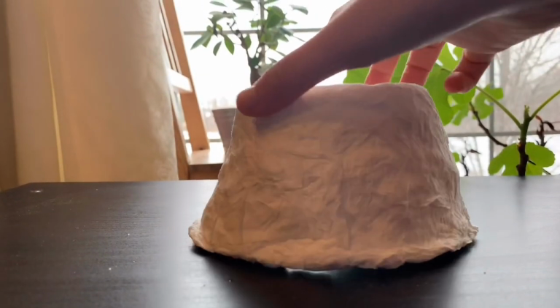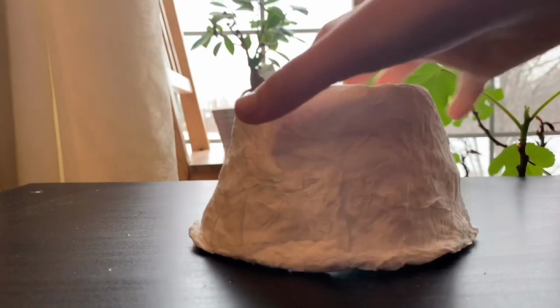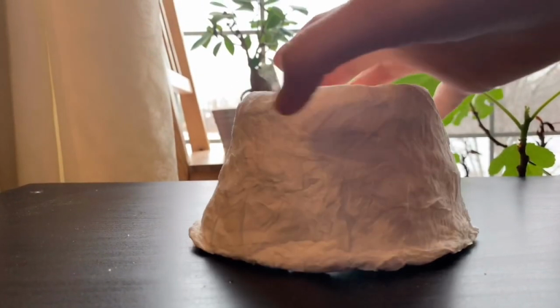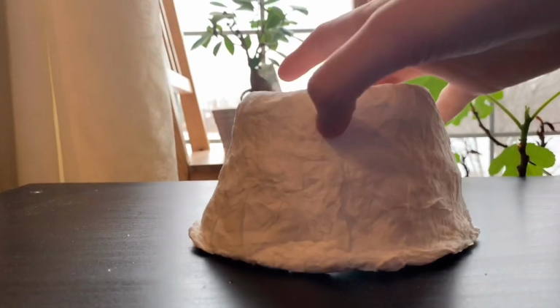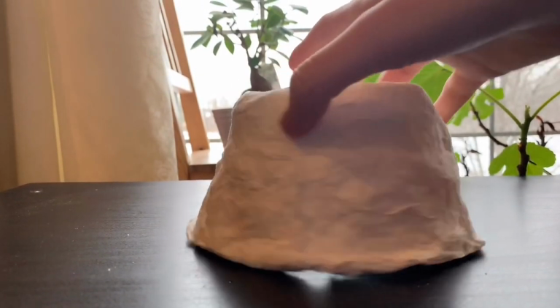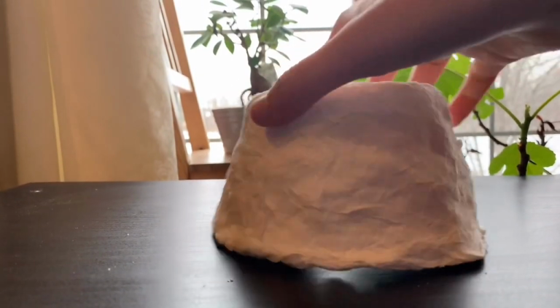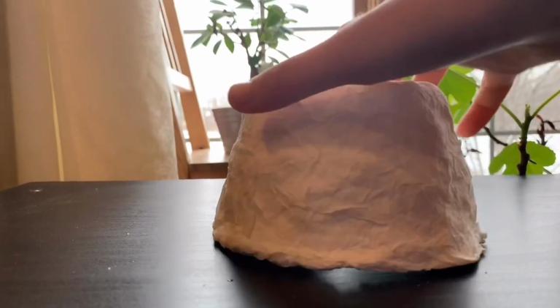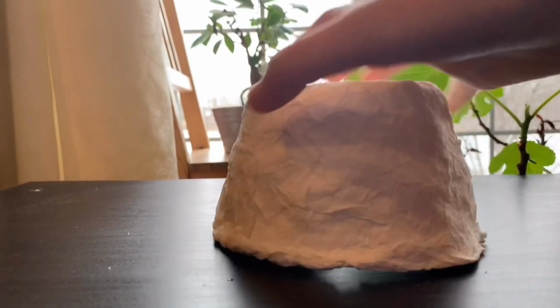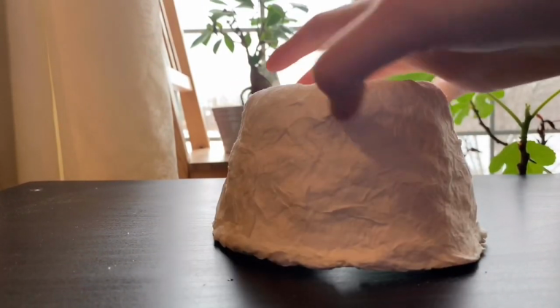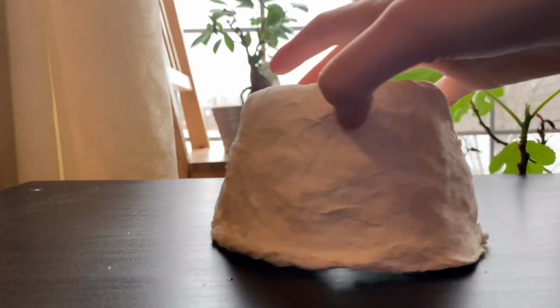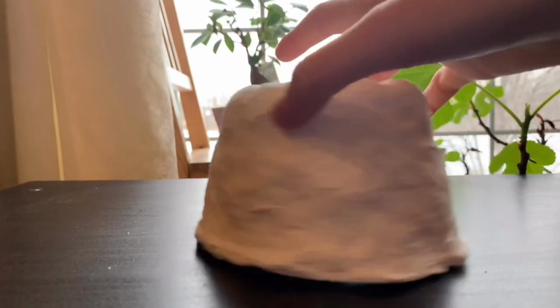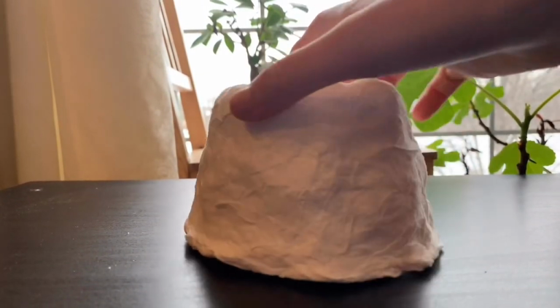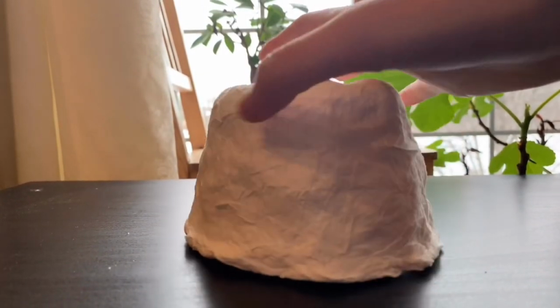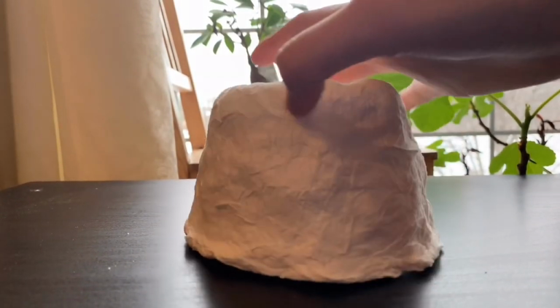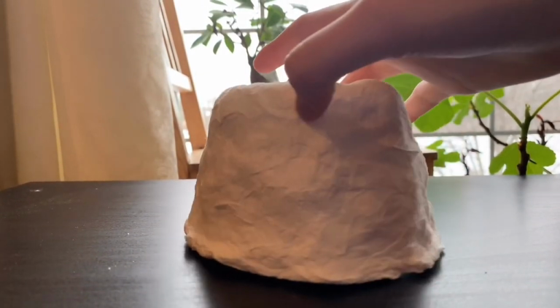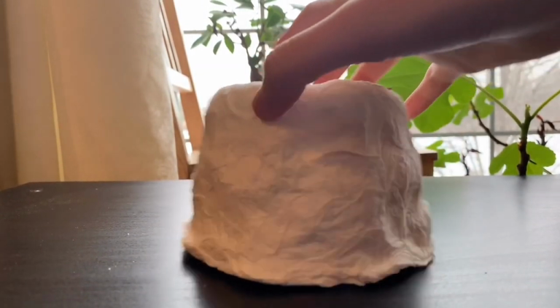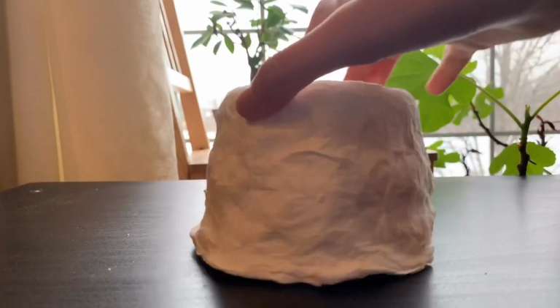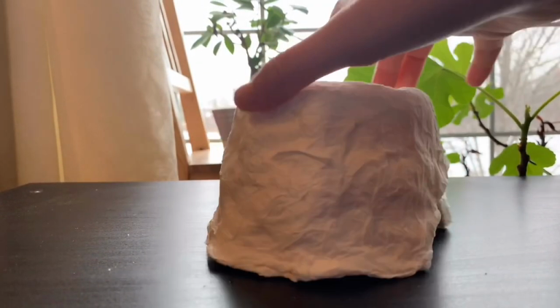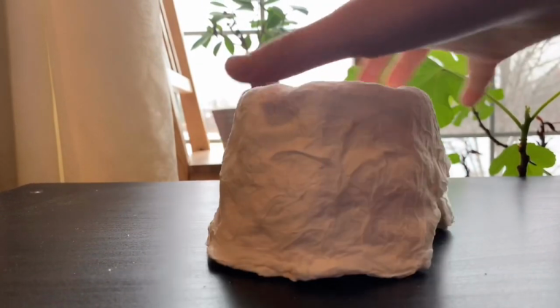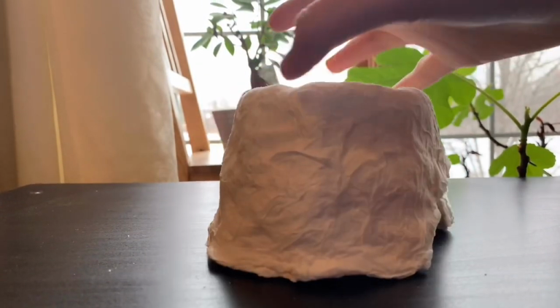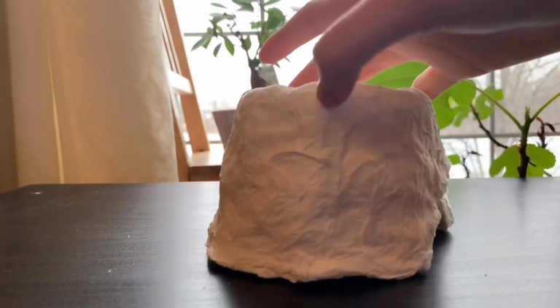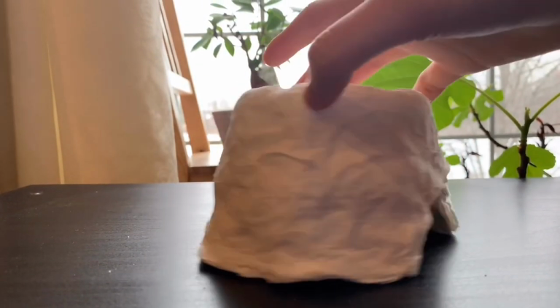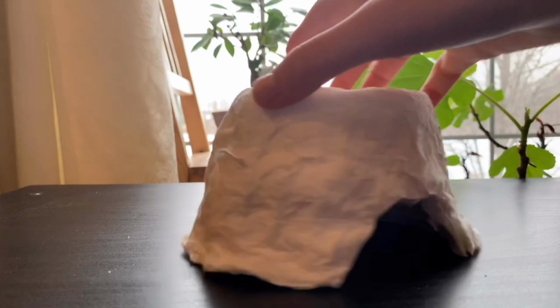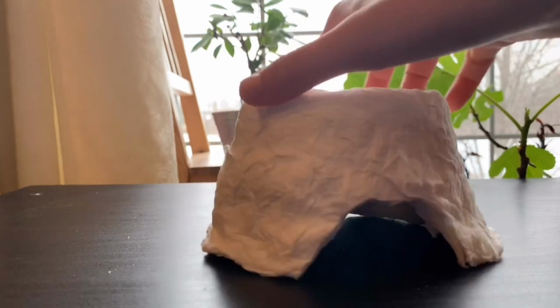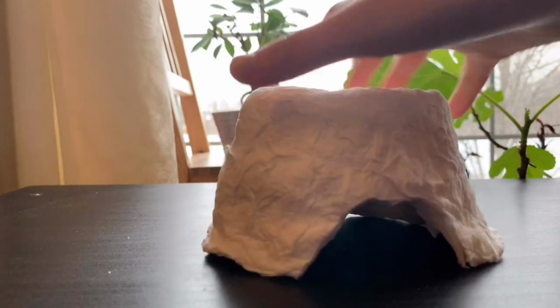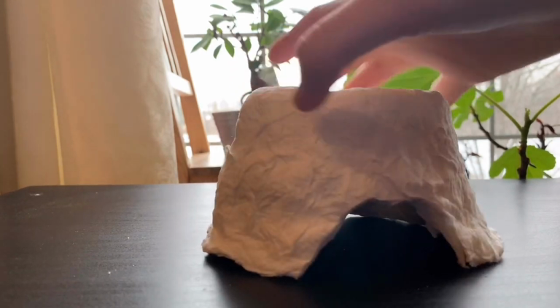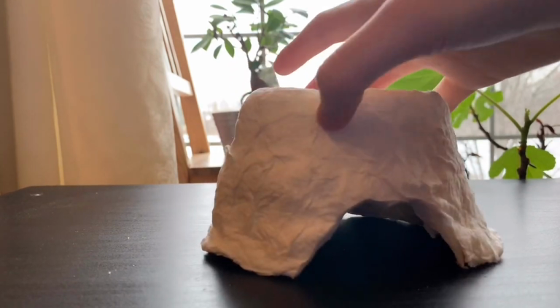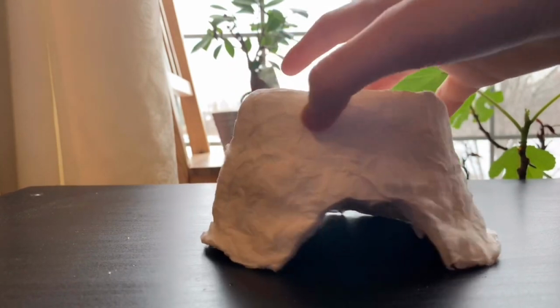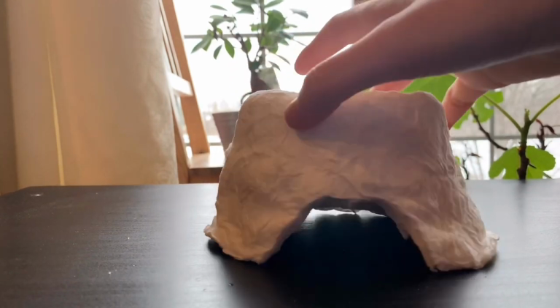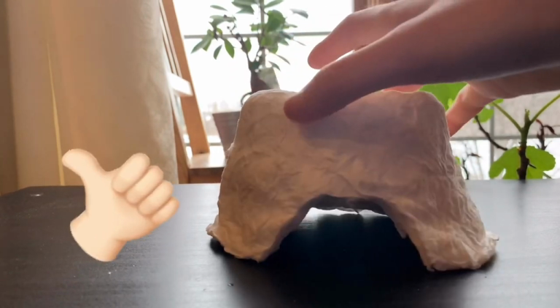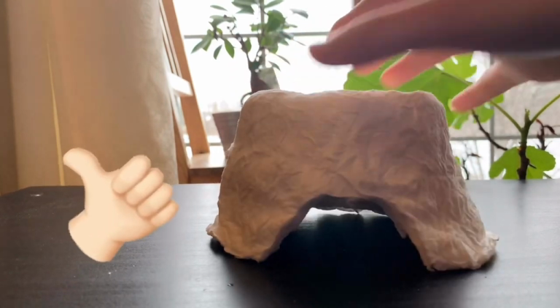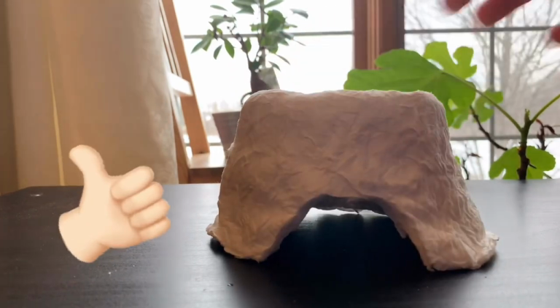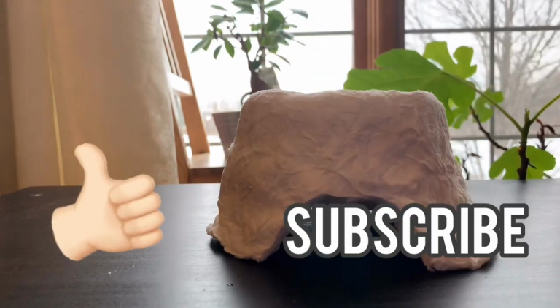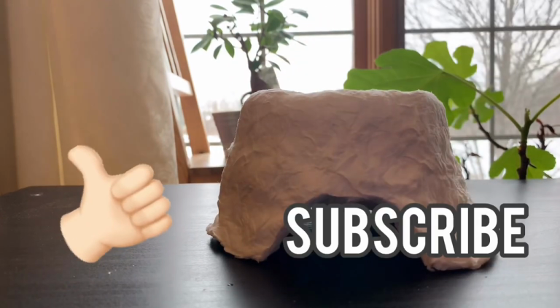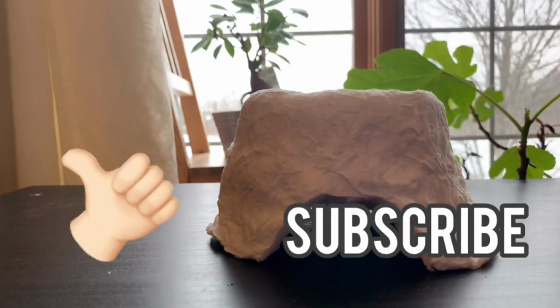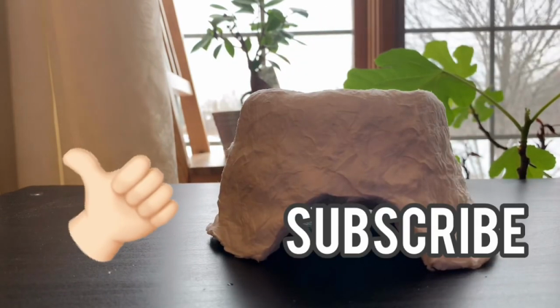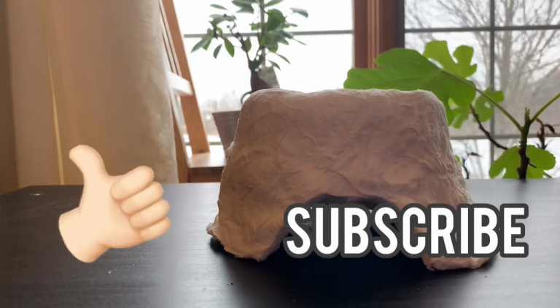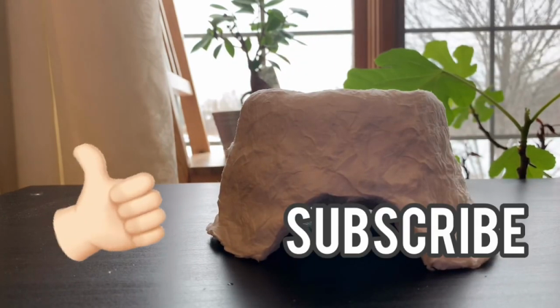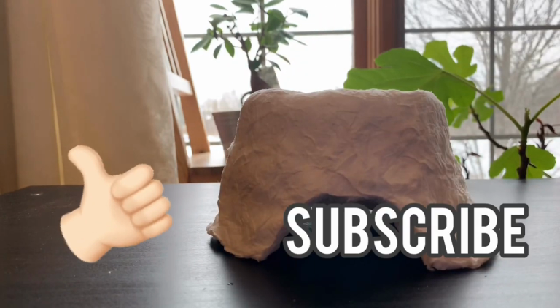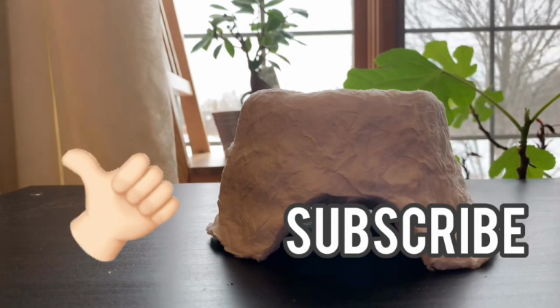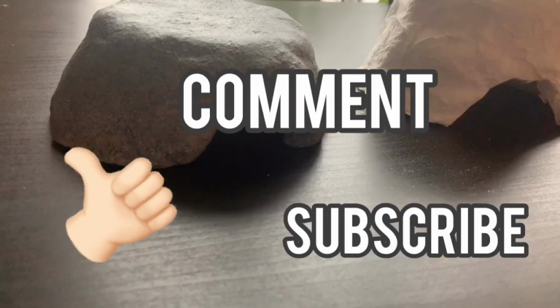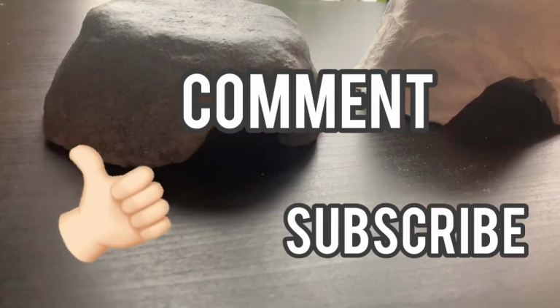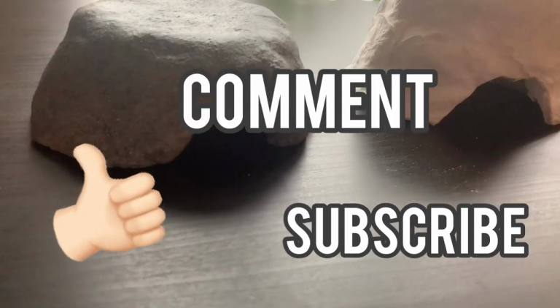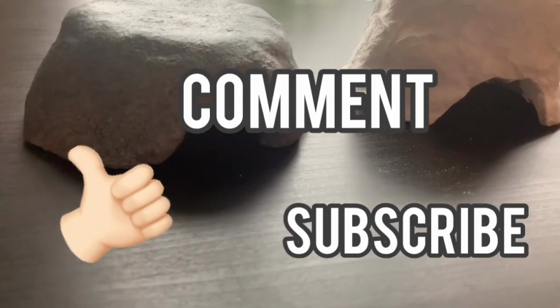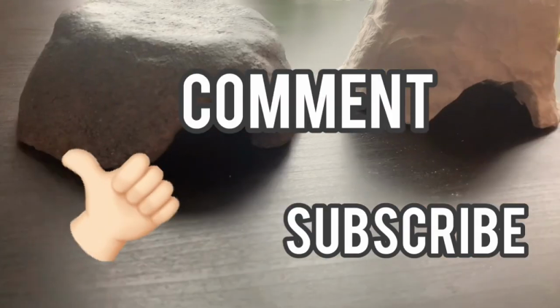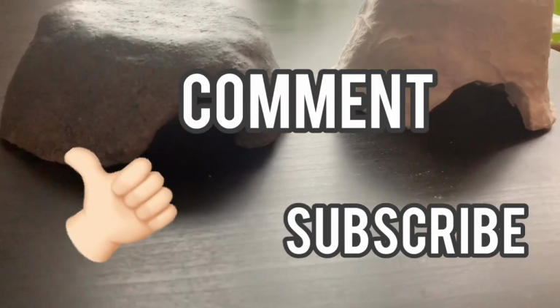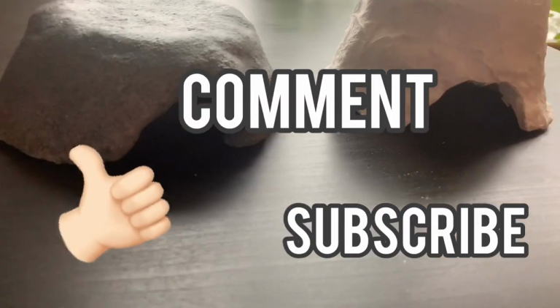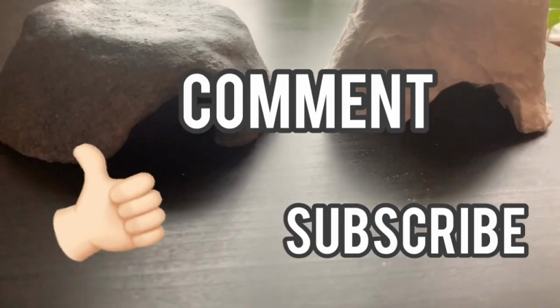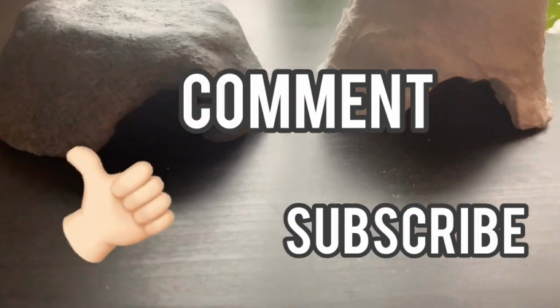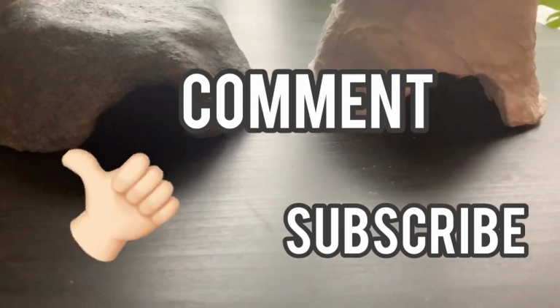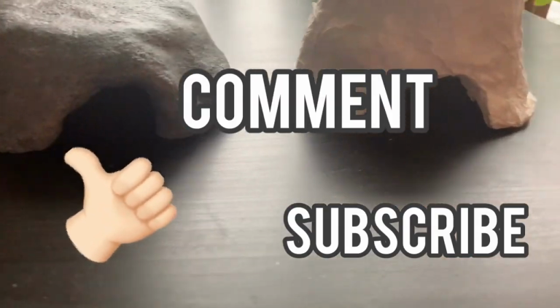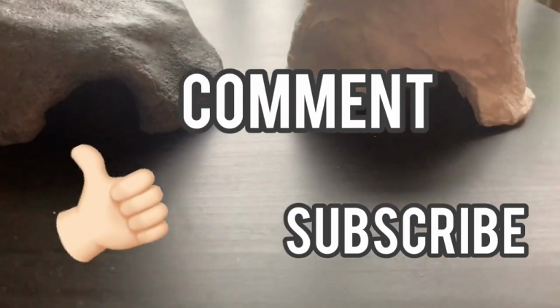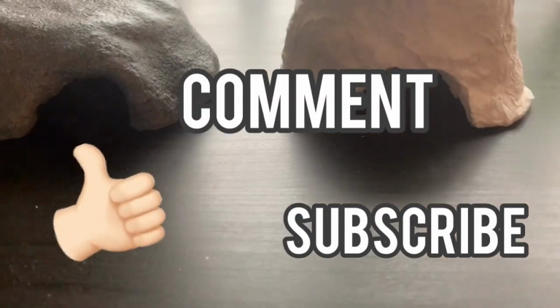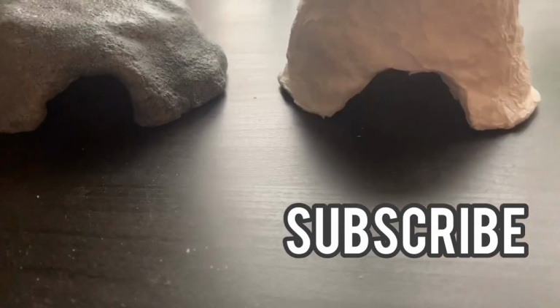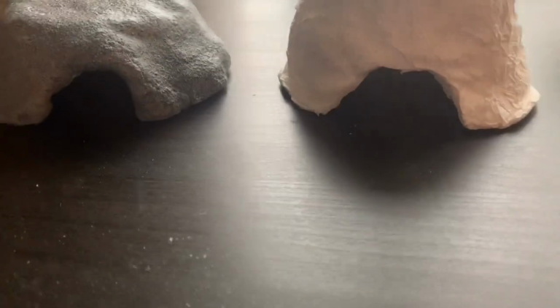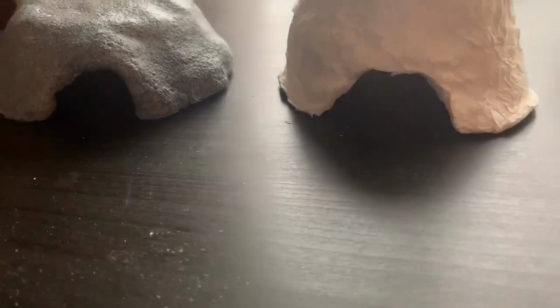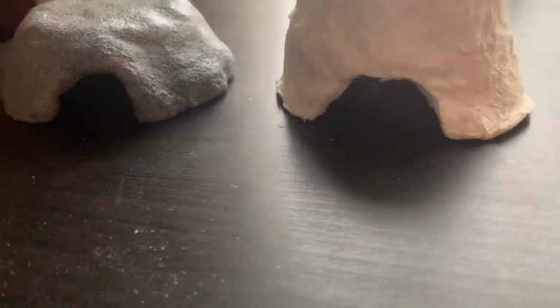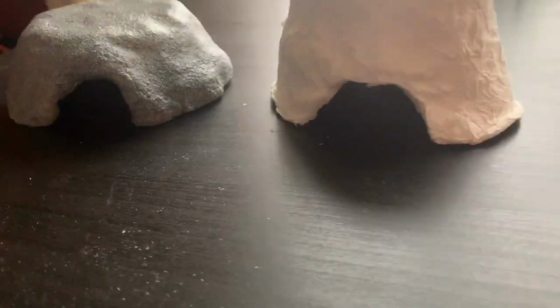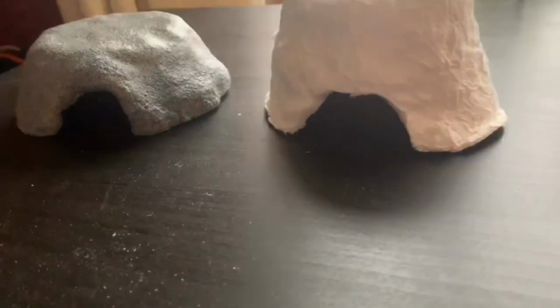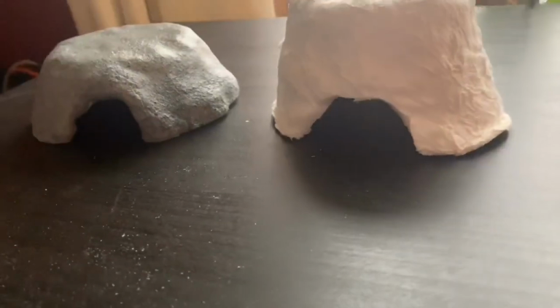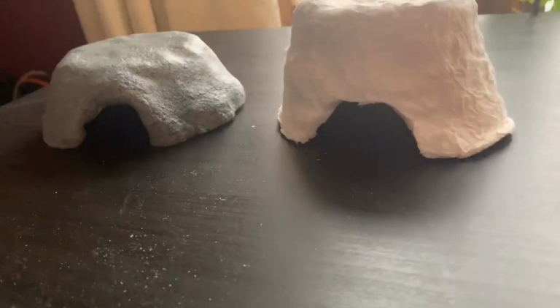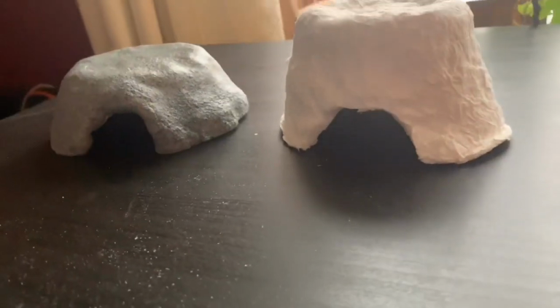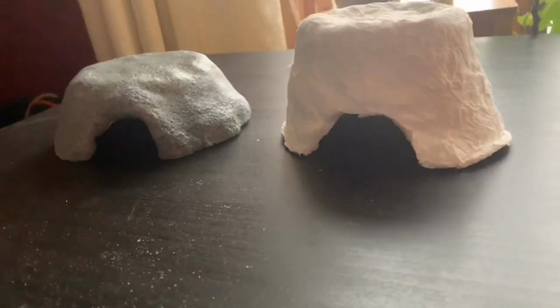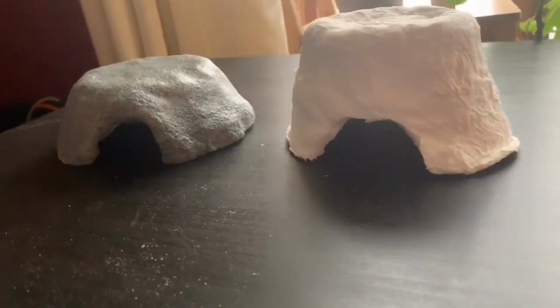If you enjoyed this video and found it helpful, please give it a thumbs up, subscribe, and comment what videos I should do next. Bye guys!